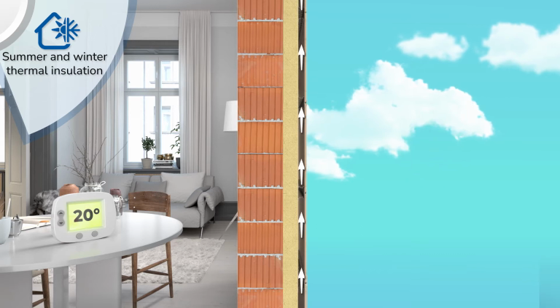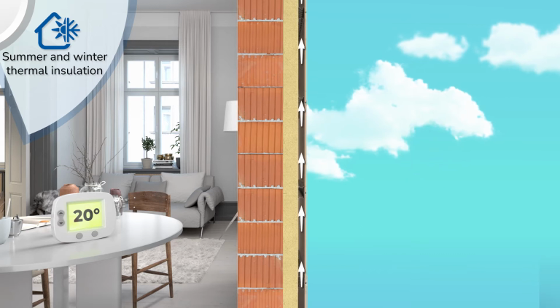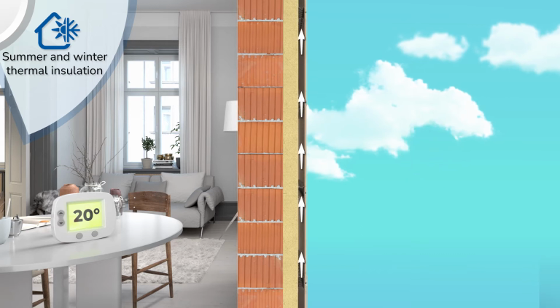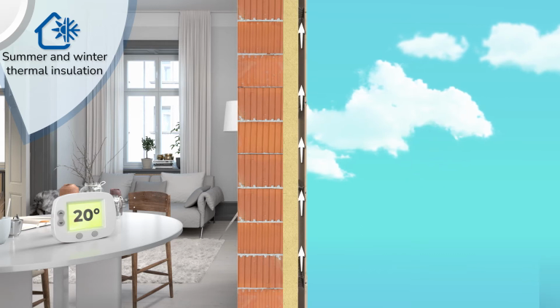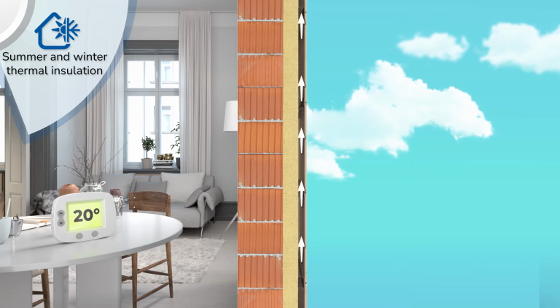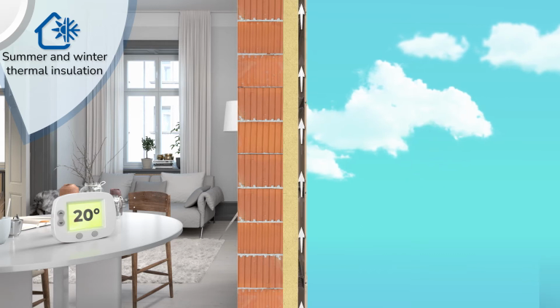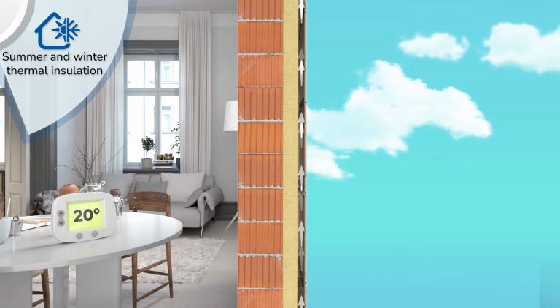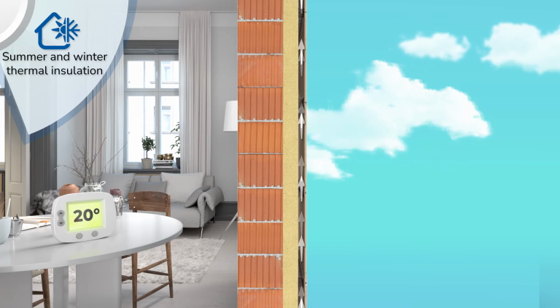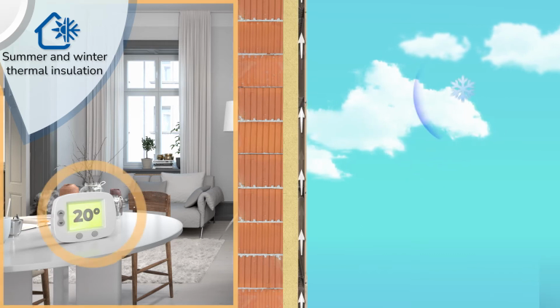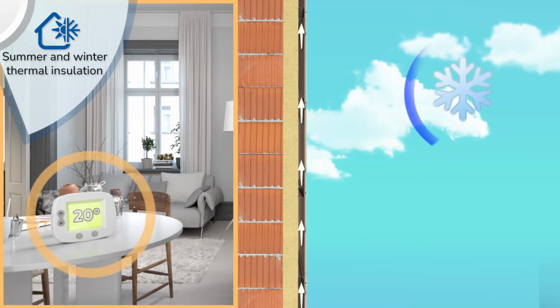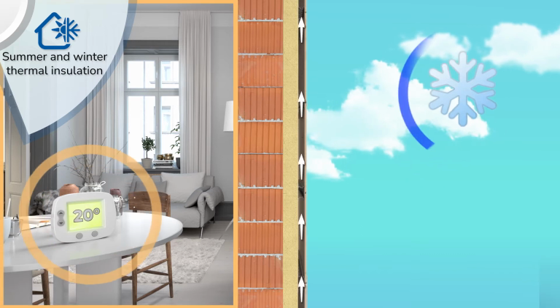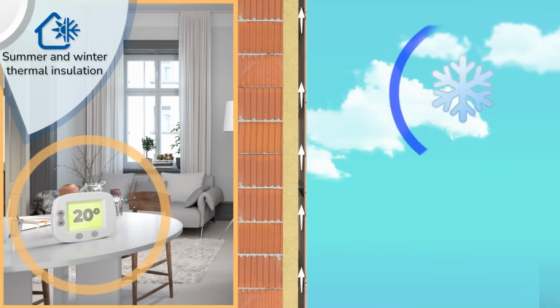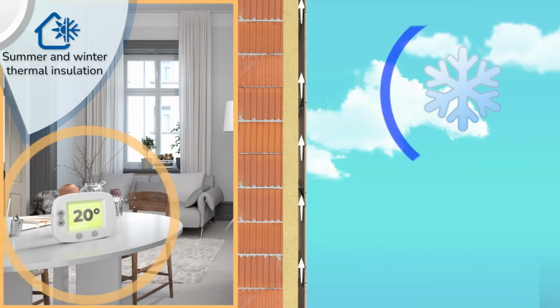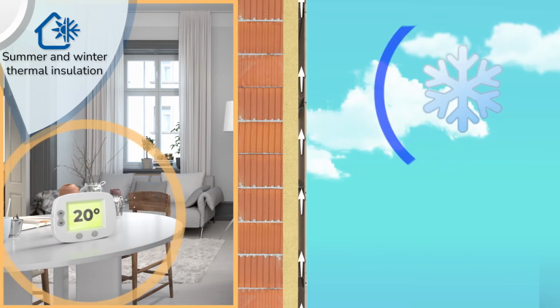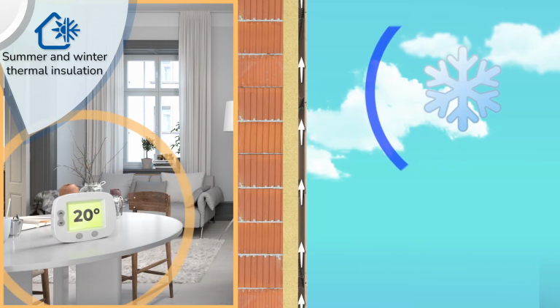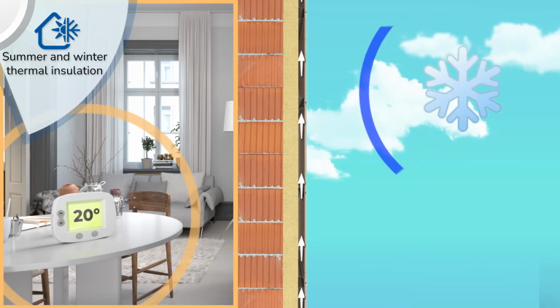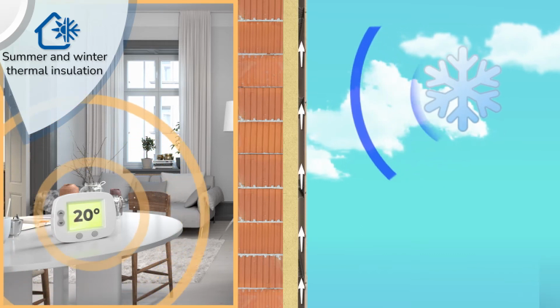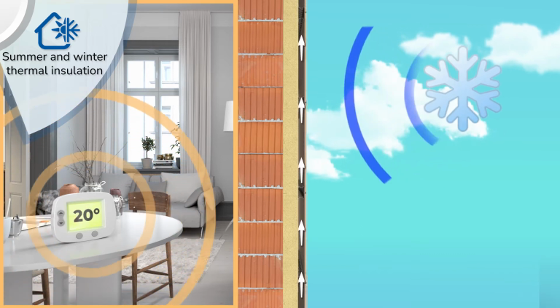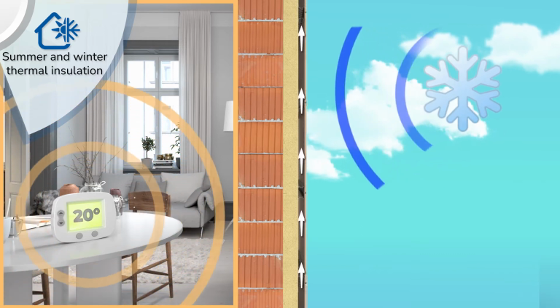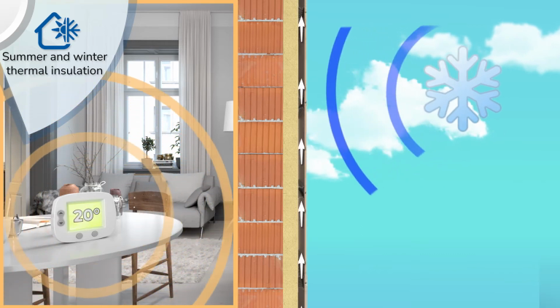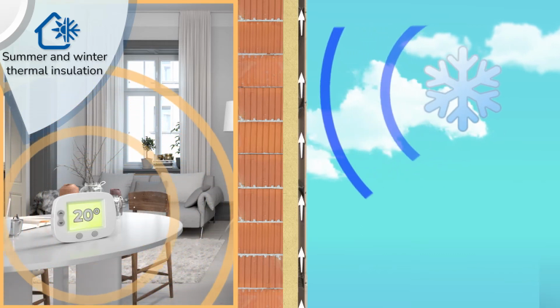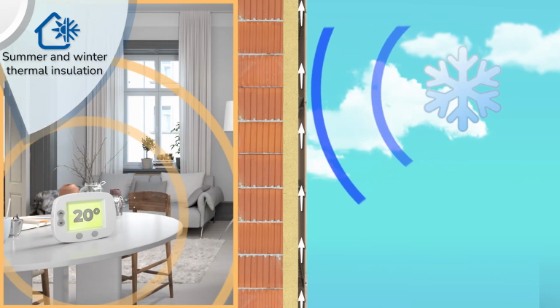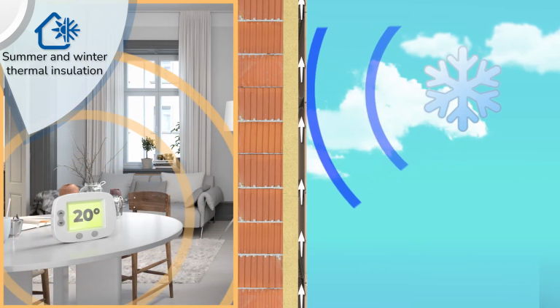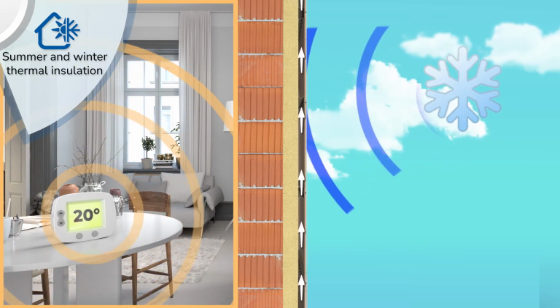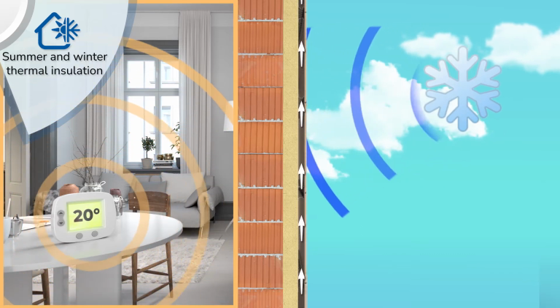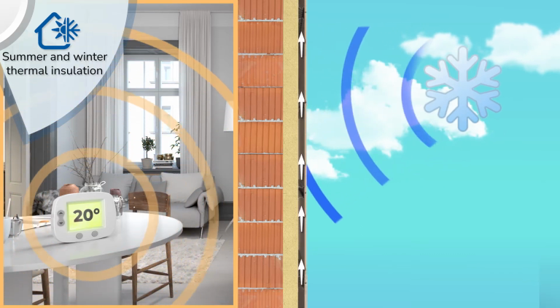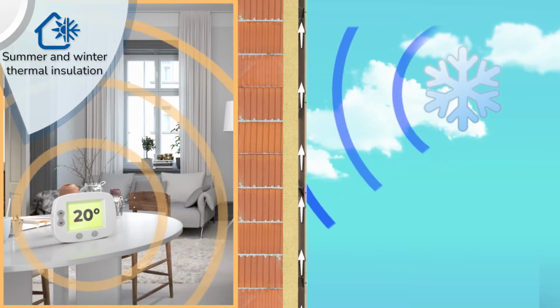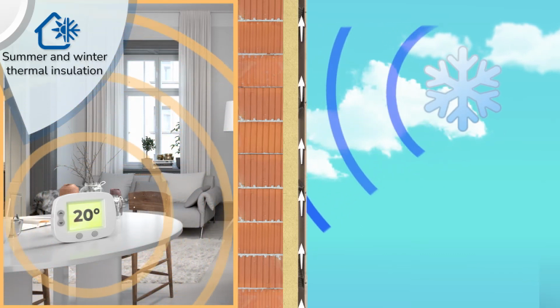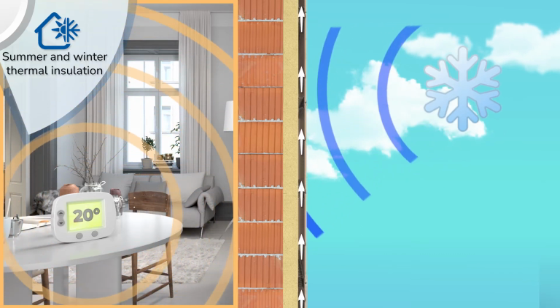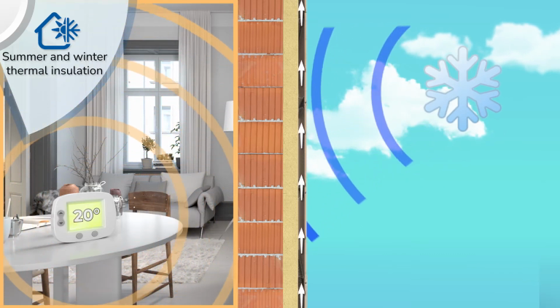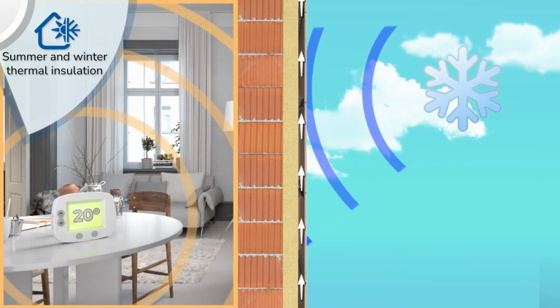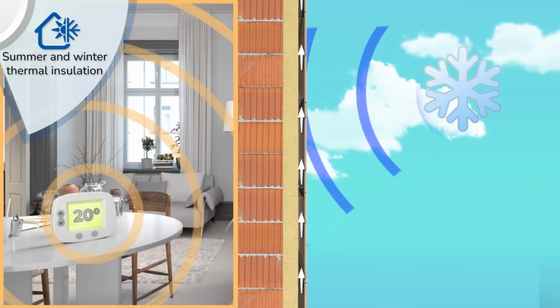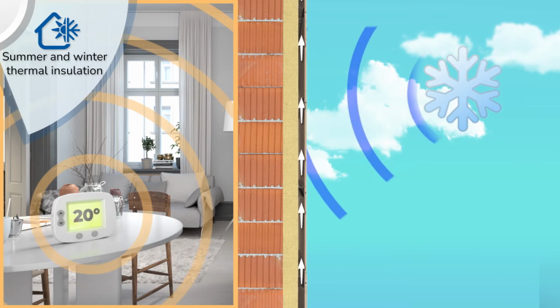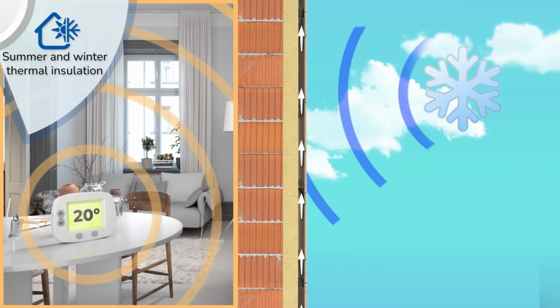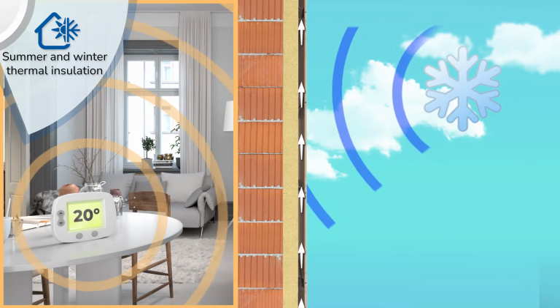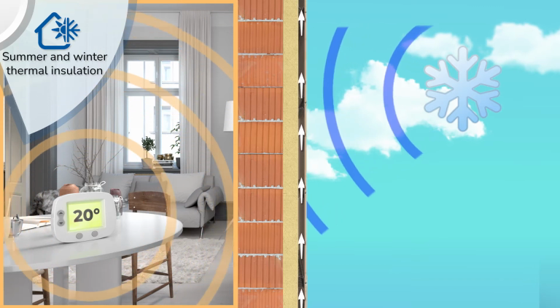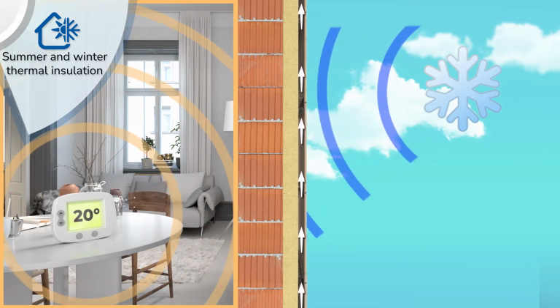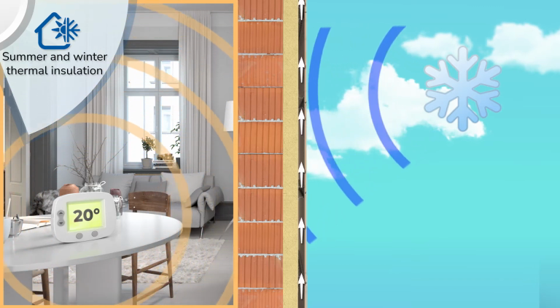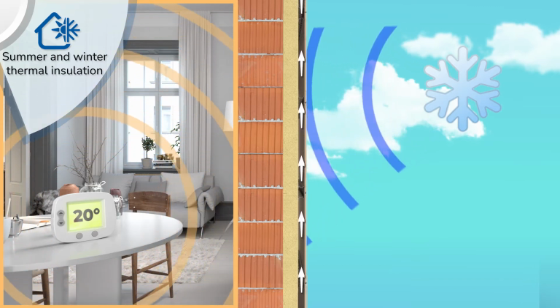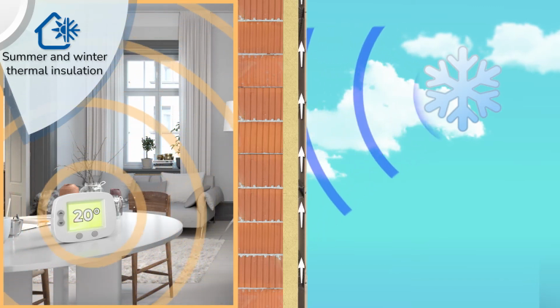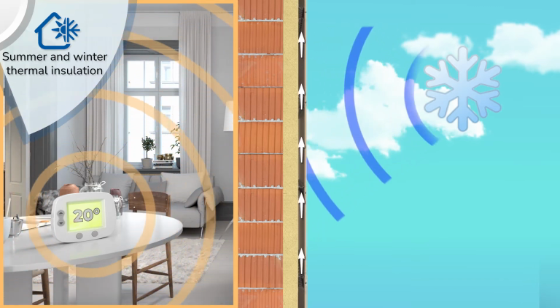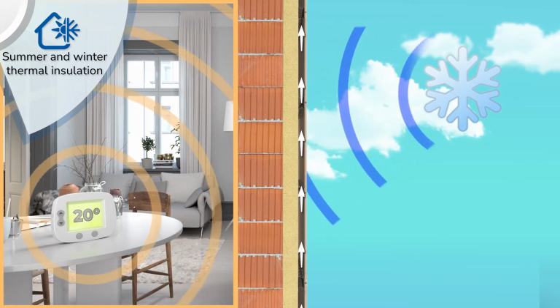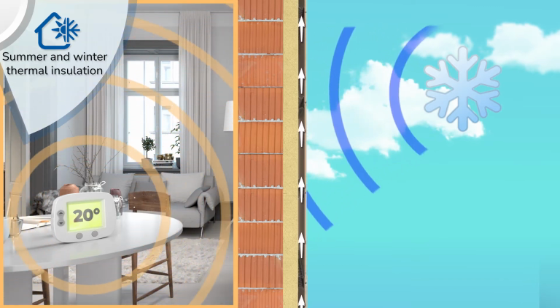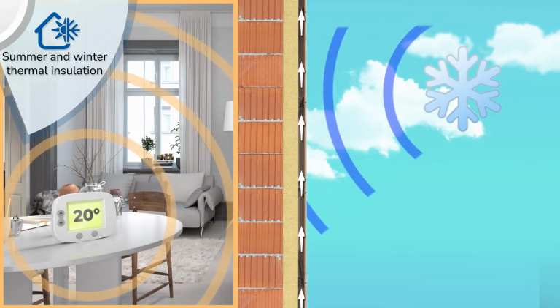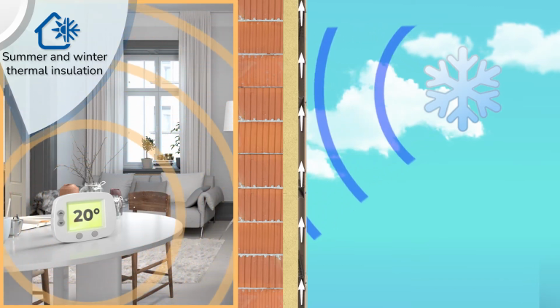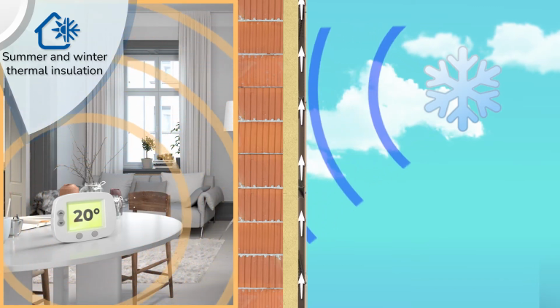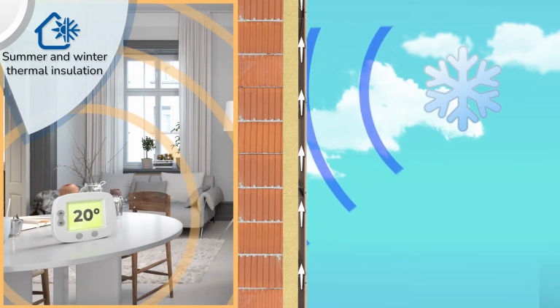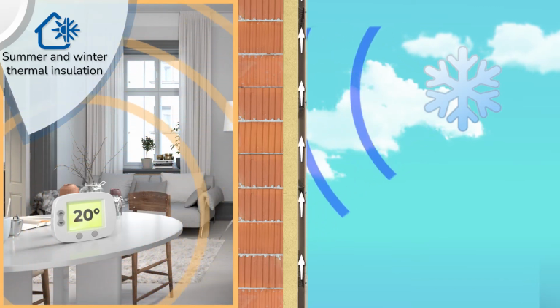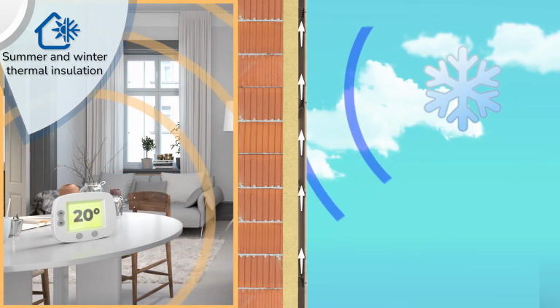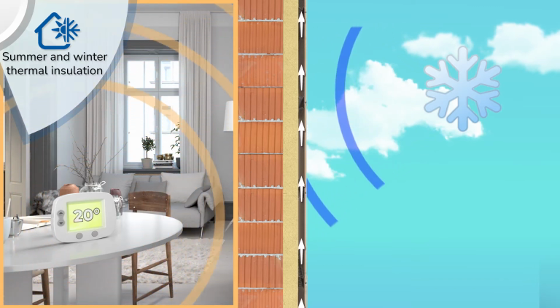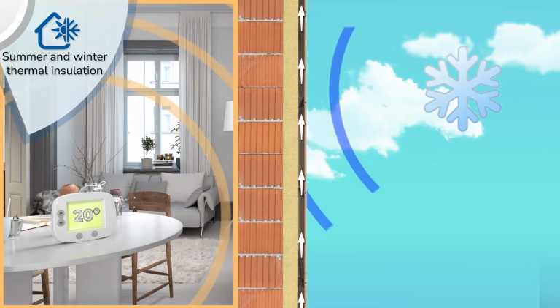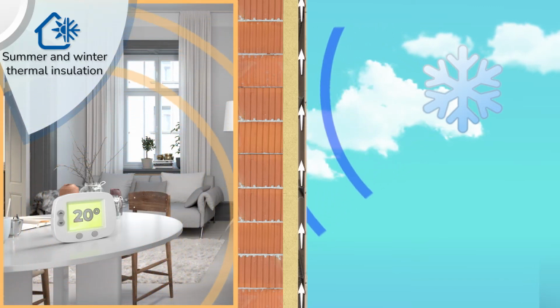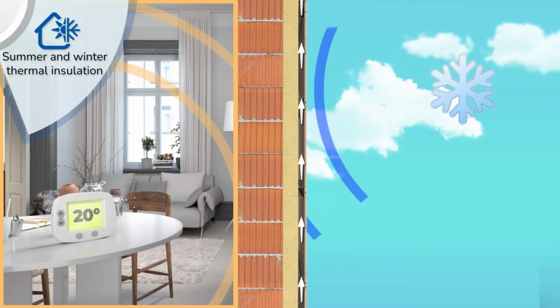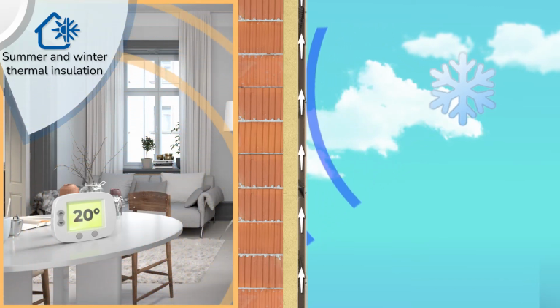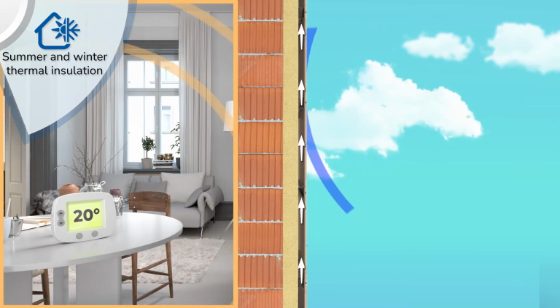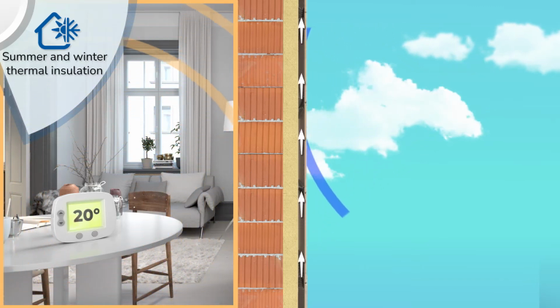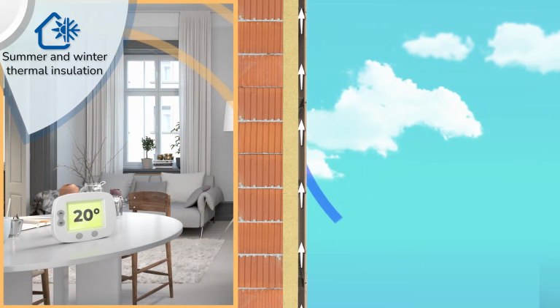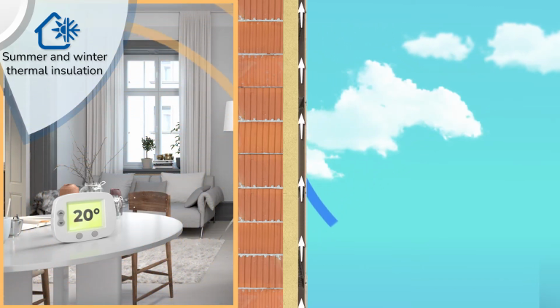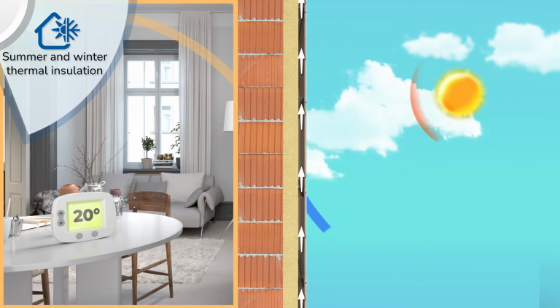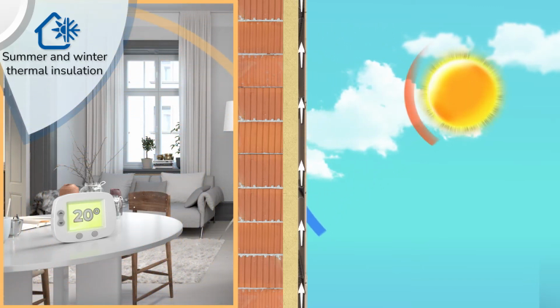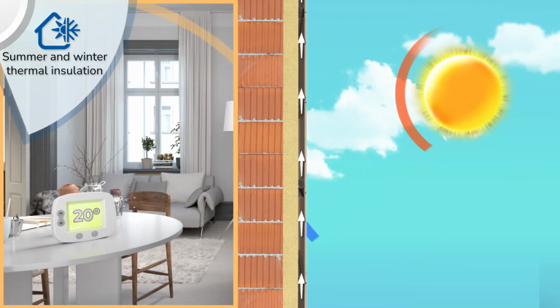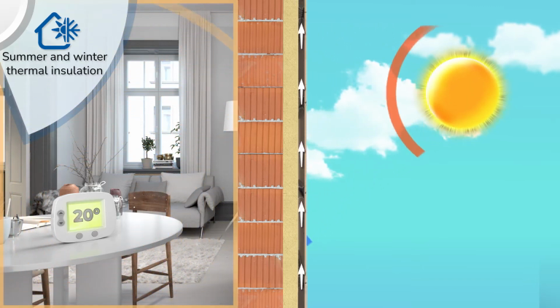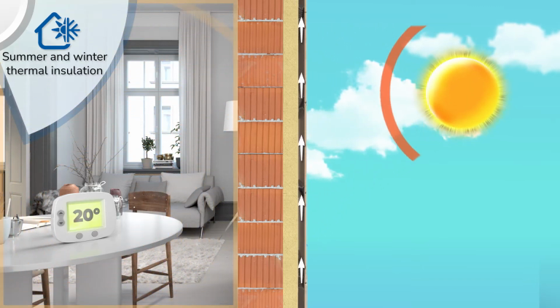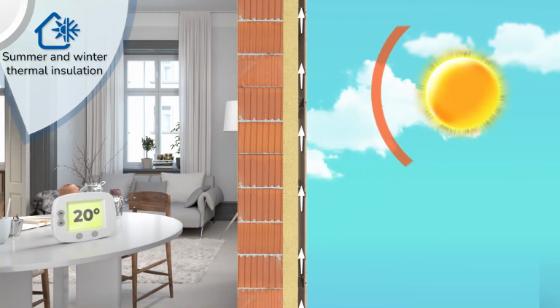The combined insulated and ventilated system in polyurethane plays an active role in energy efficiency, reducing heat loss in winter and, thanks to ventilation, the heat coming from solar radiation in summer.